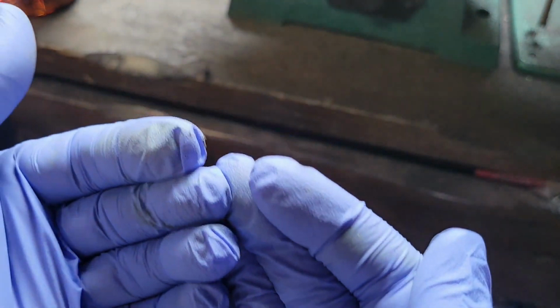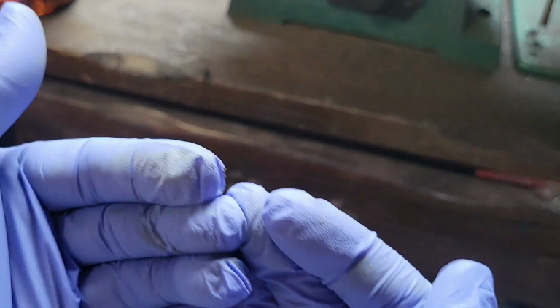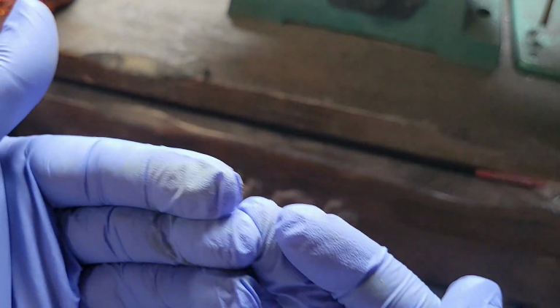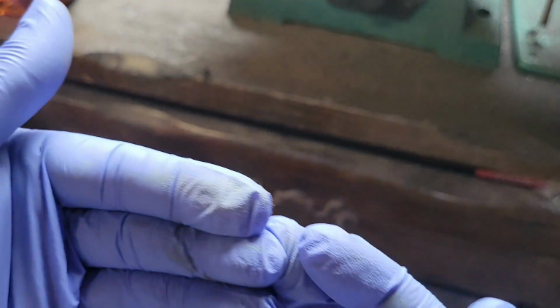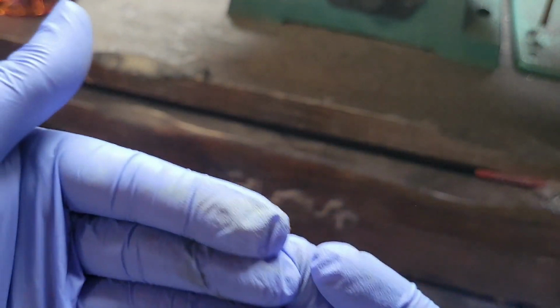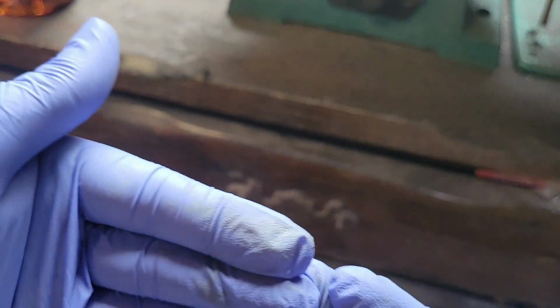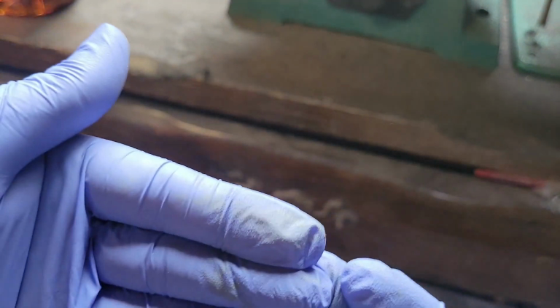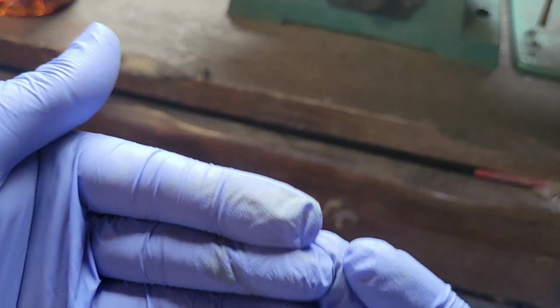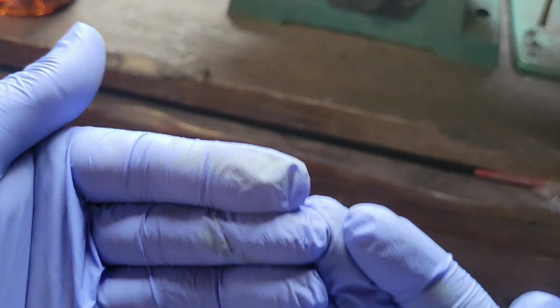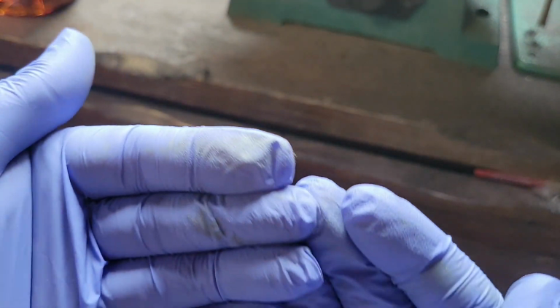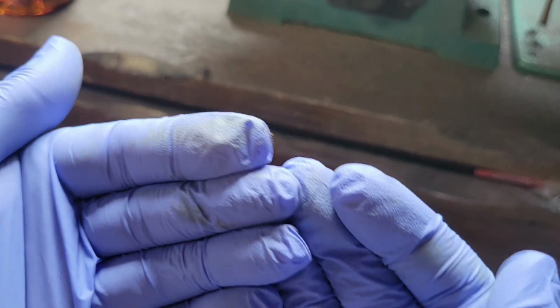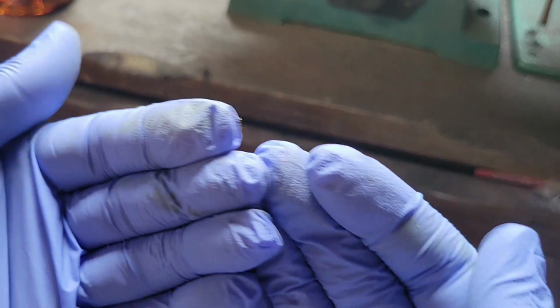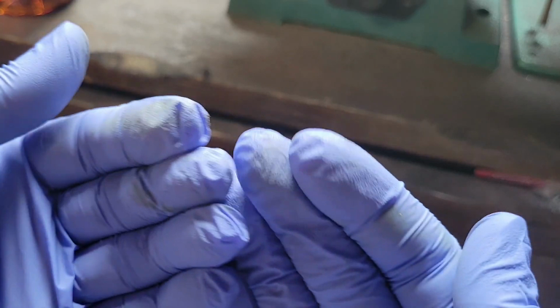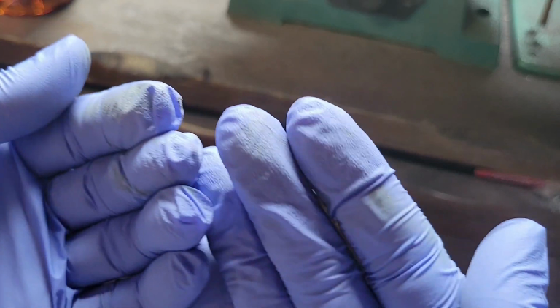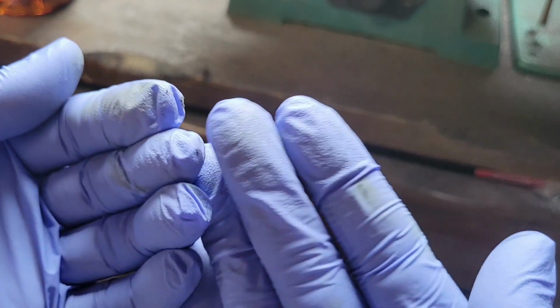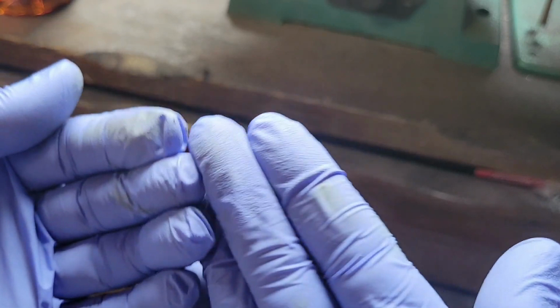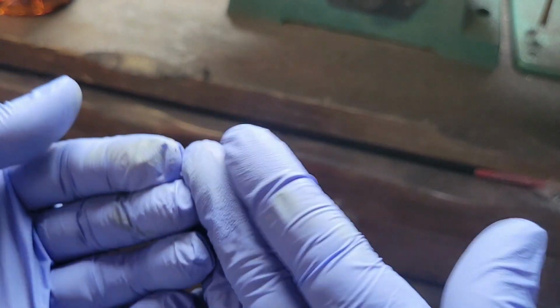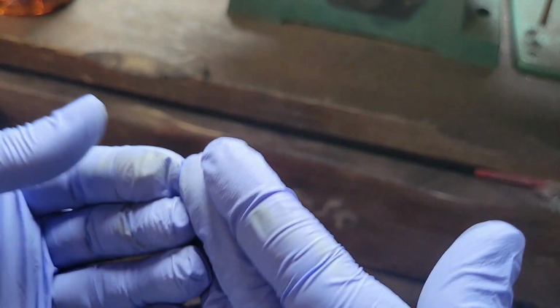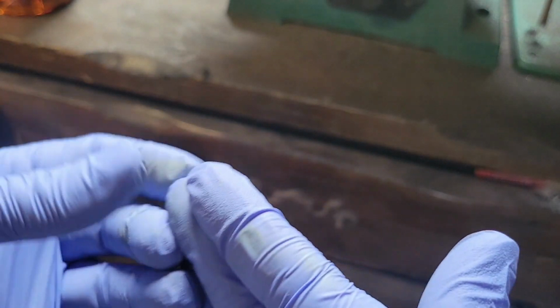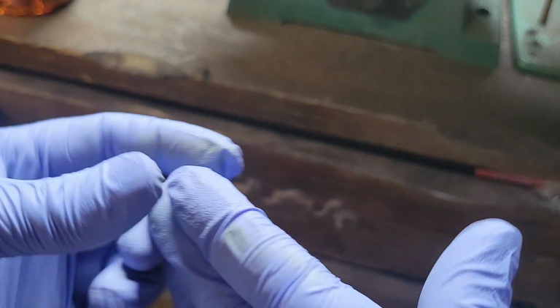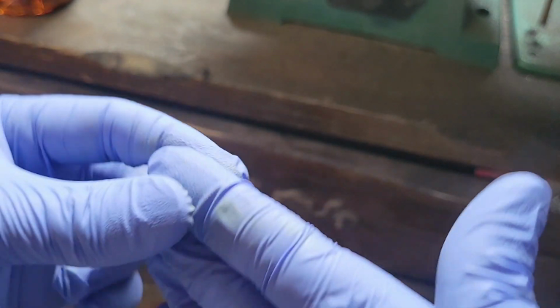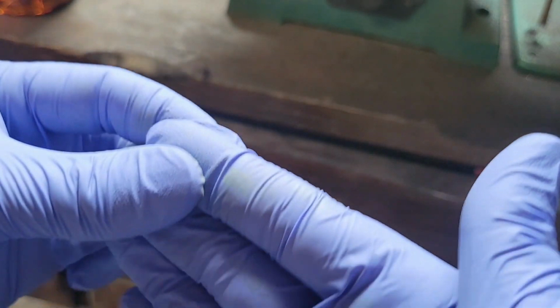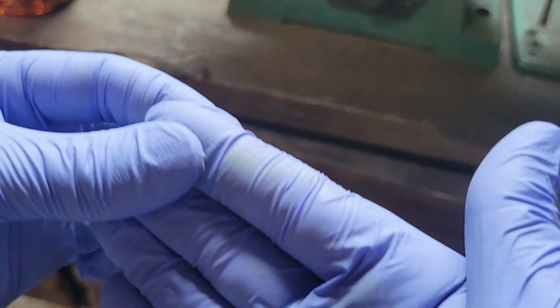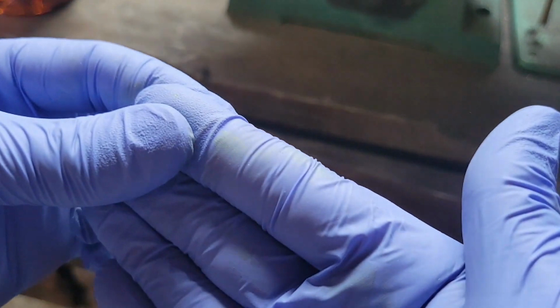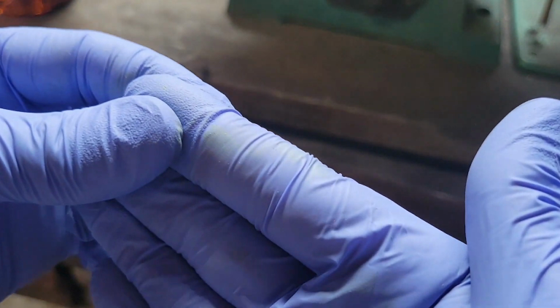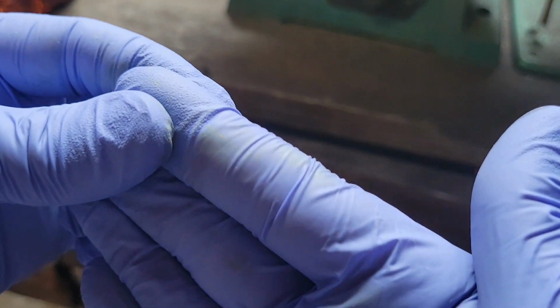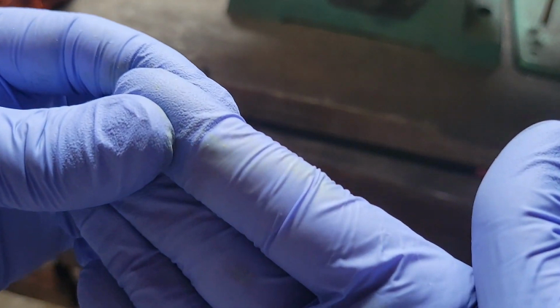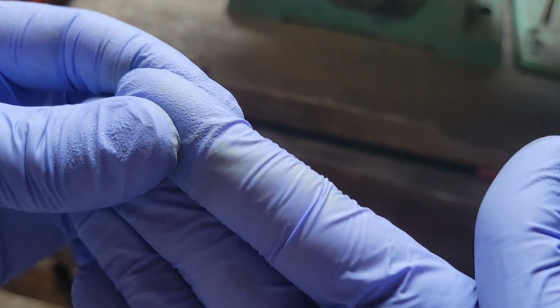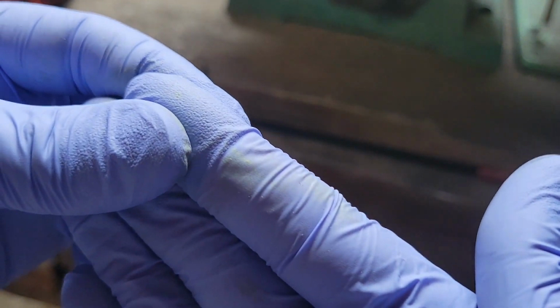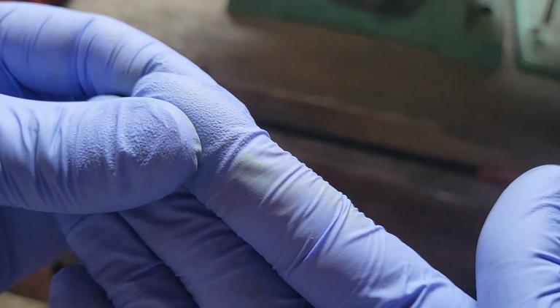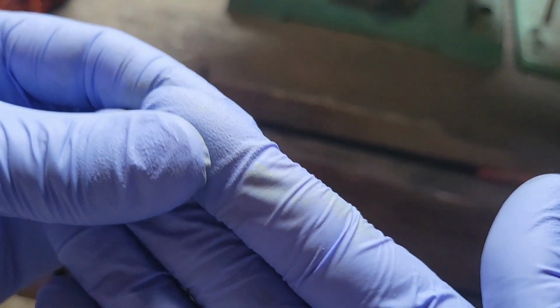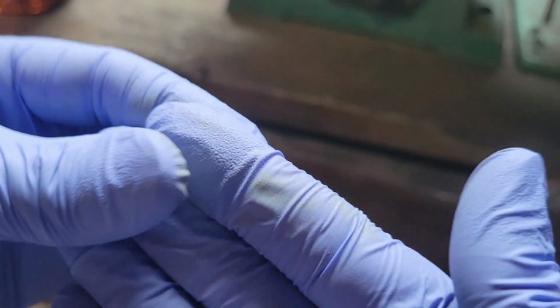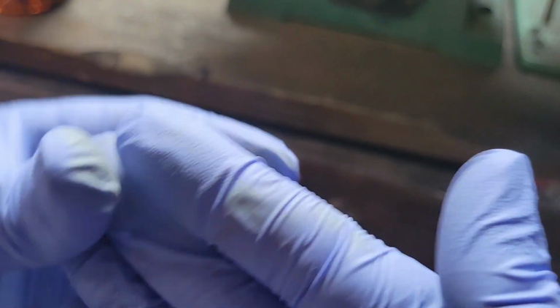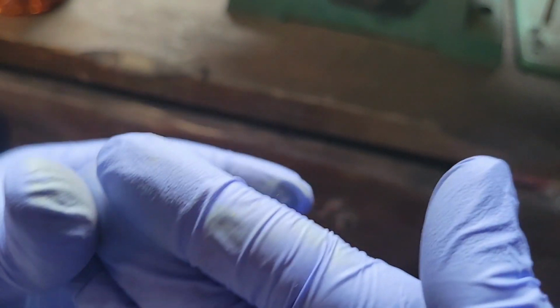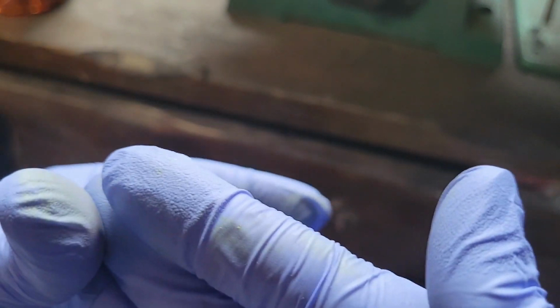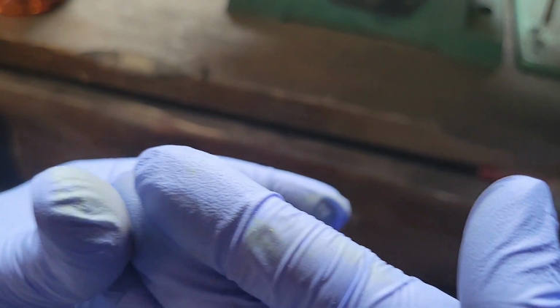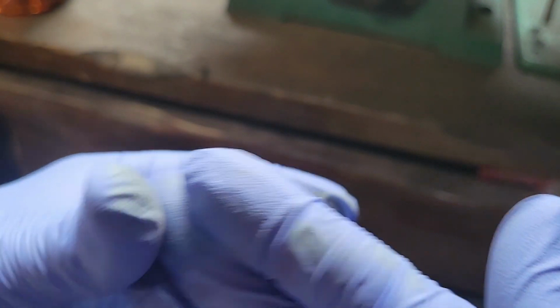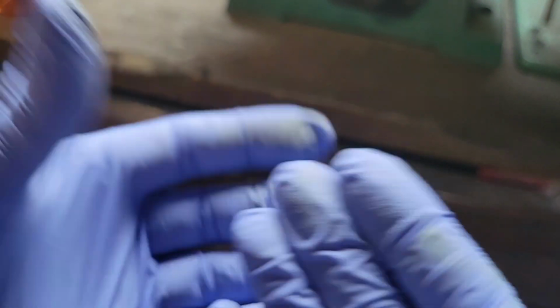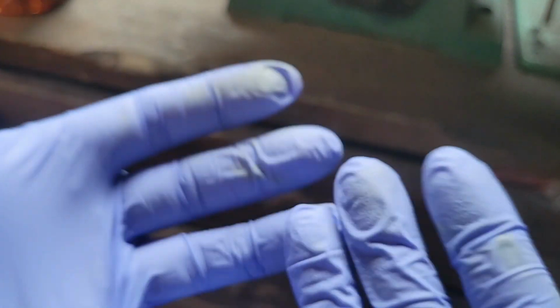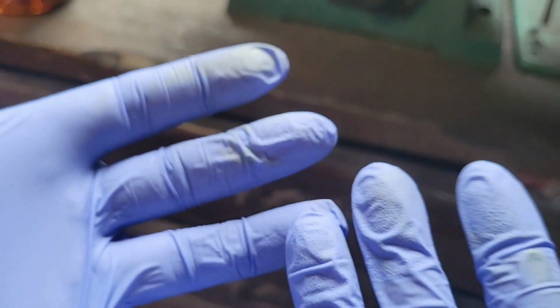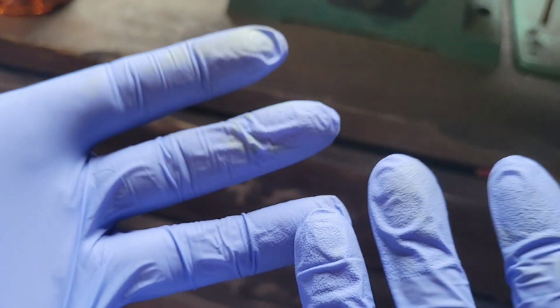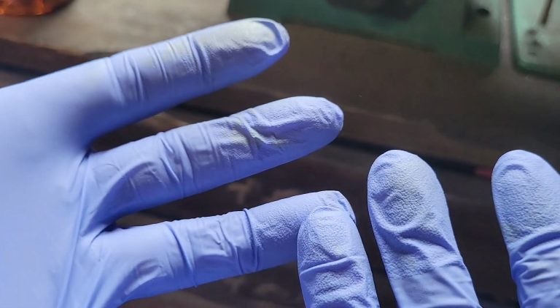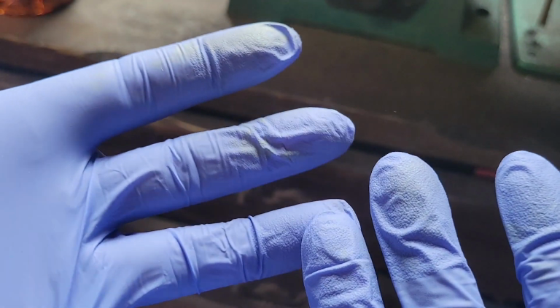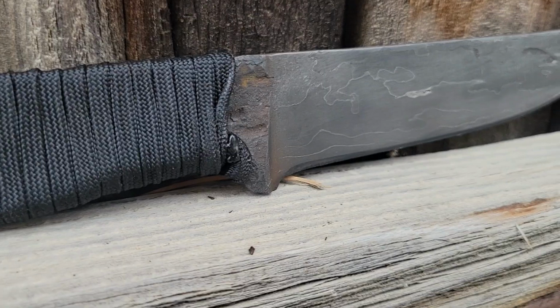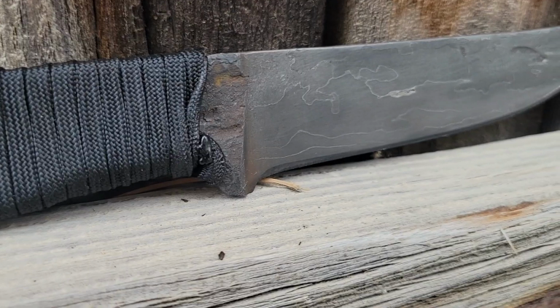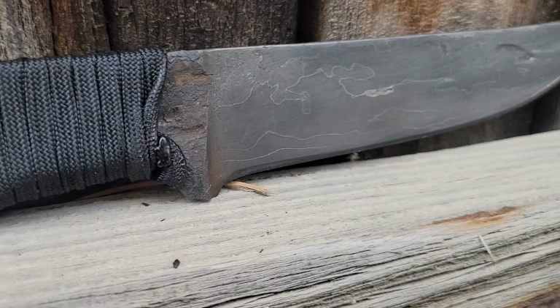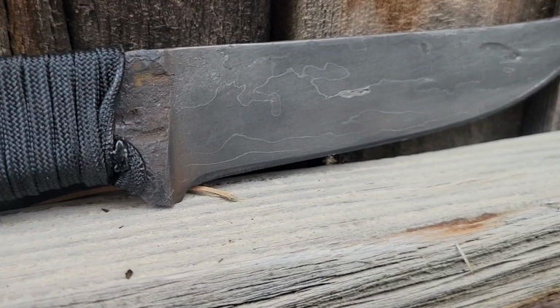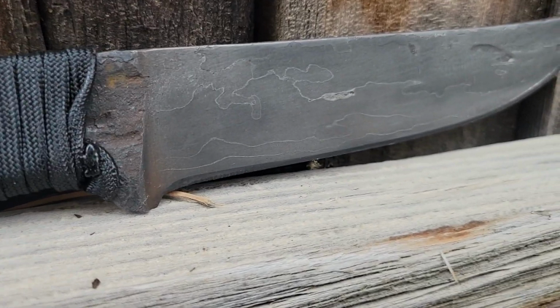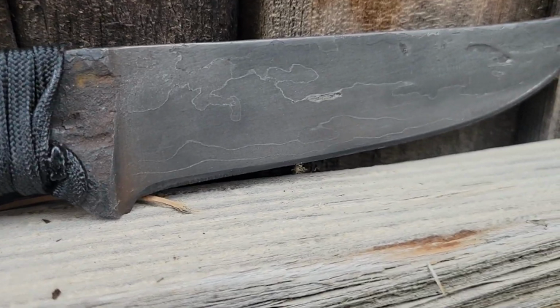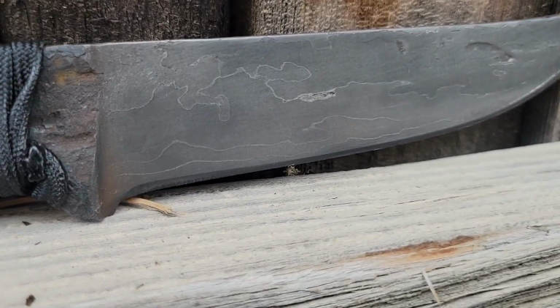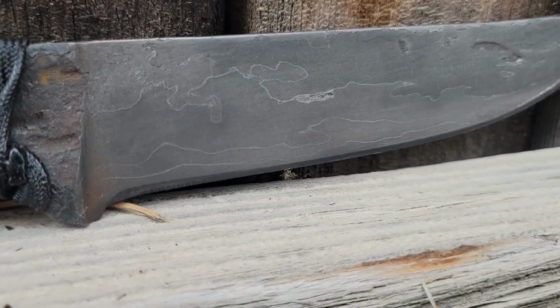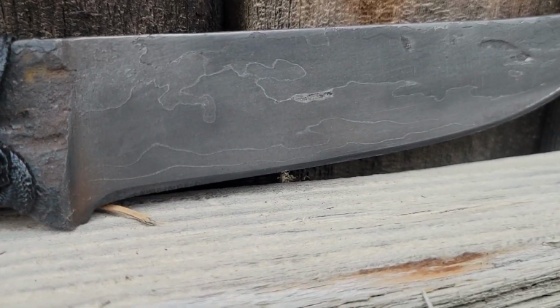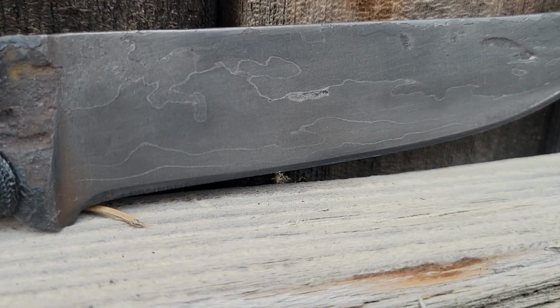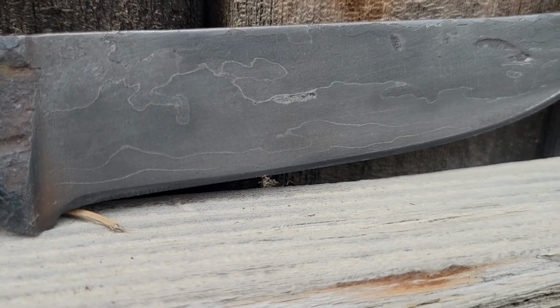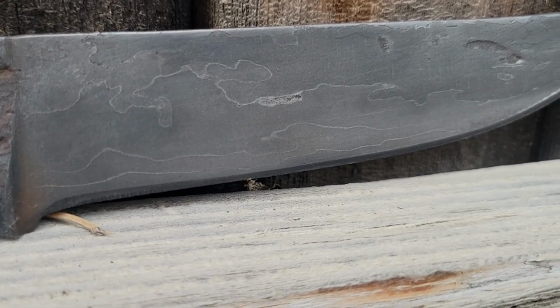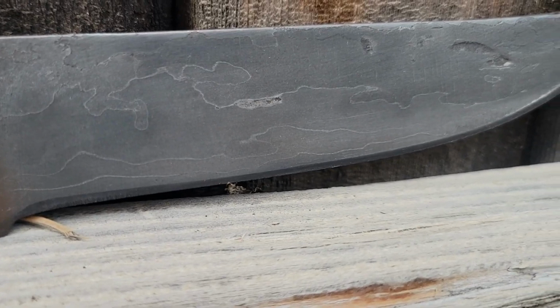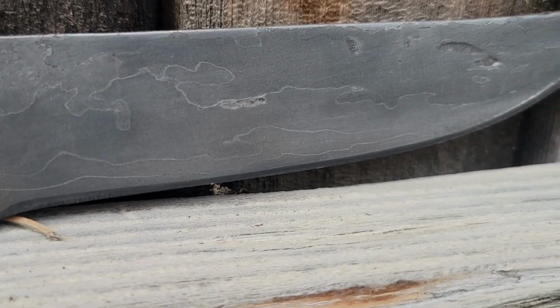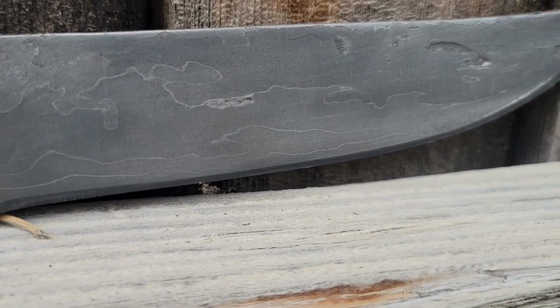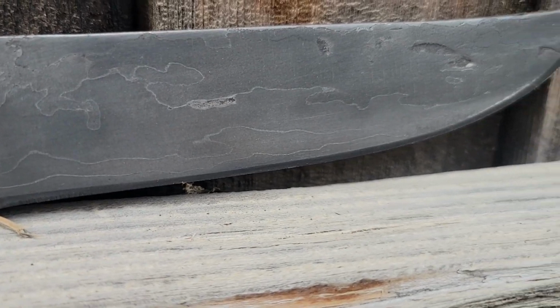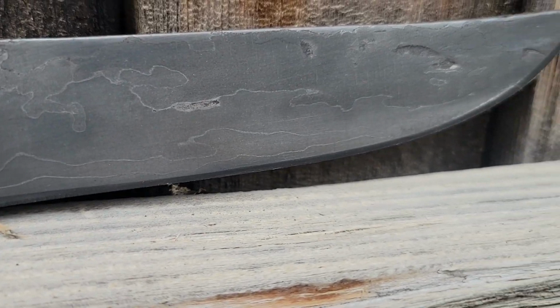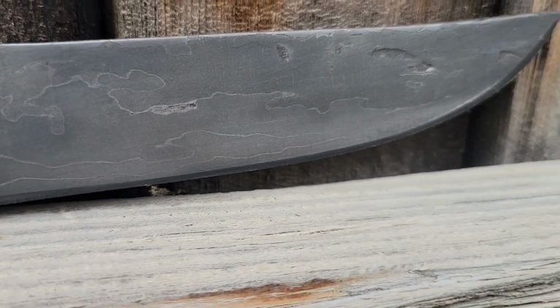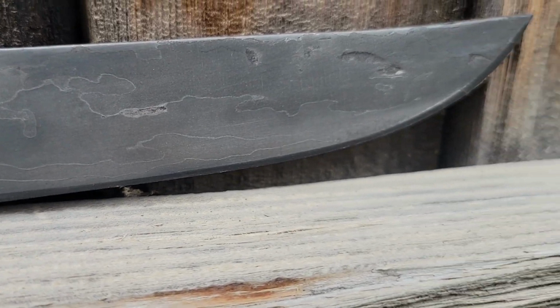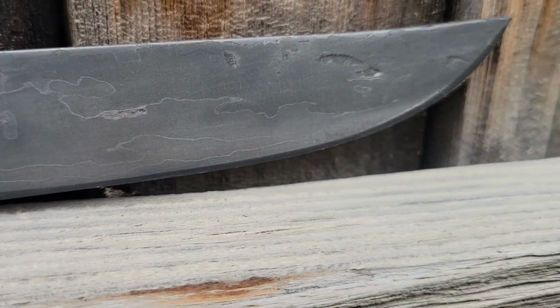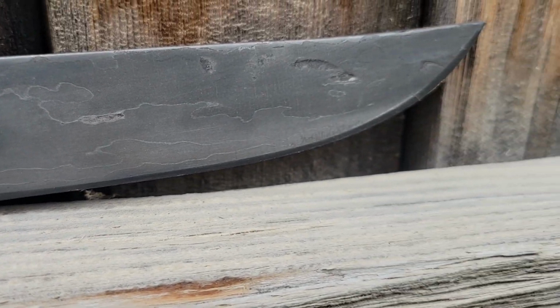I want to make sure you're wearing gloves — you can see it's turning my gloves a yellow-green color. If you do get it on your fingers you can just wash it off real quick.